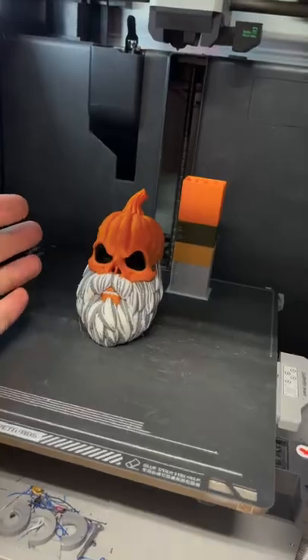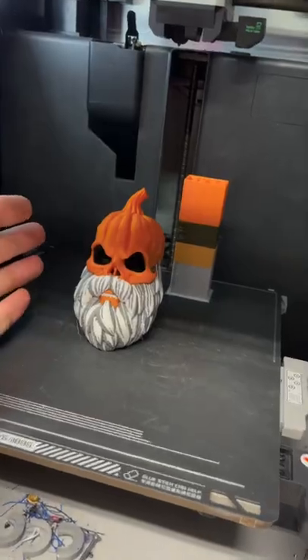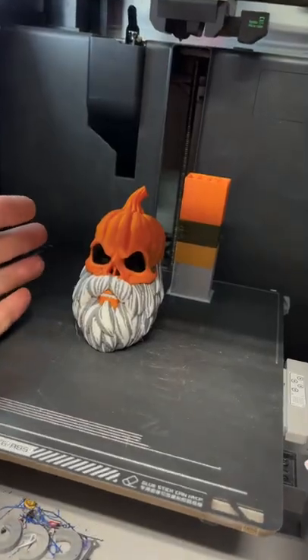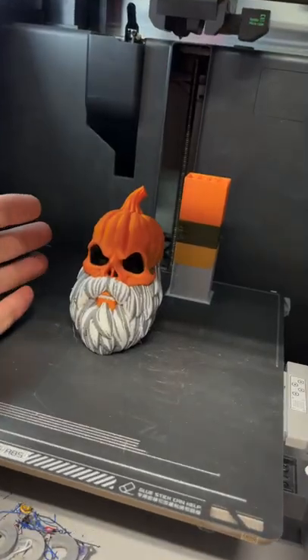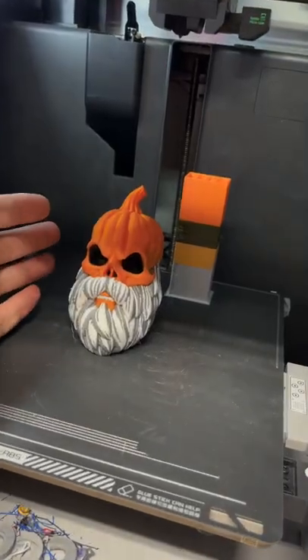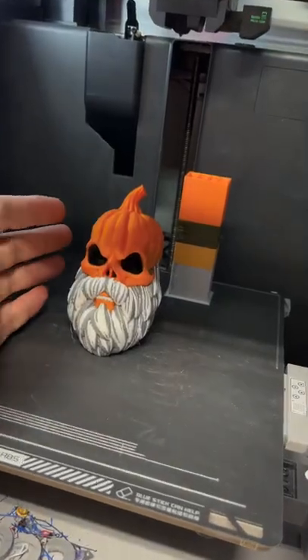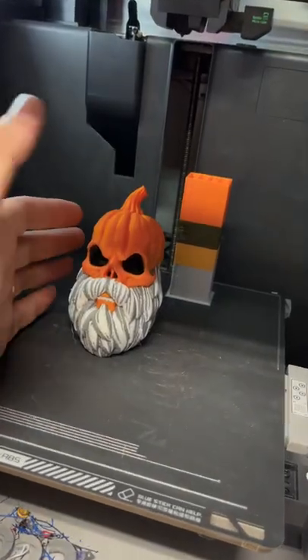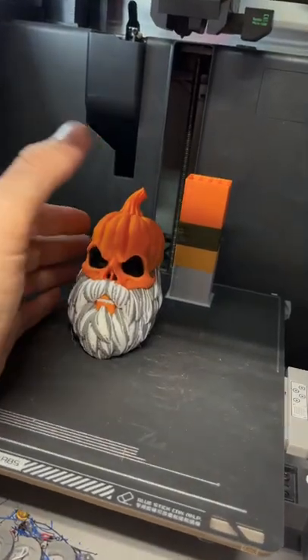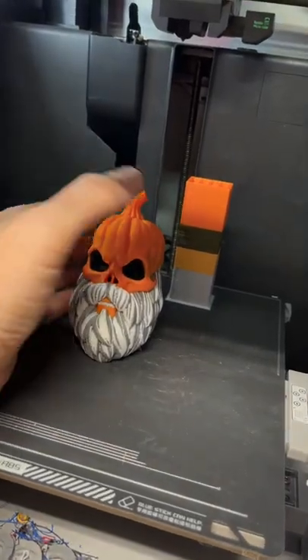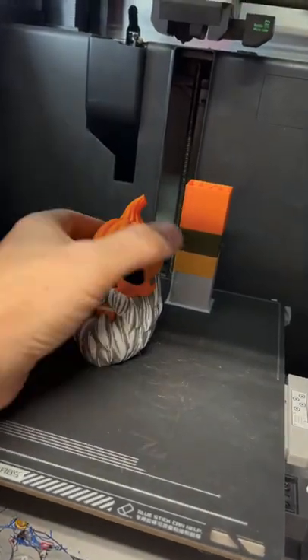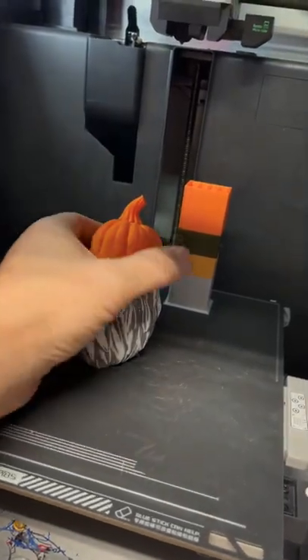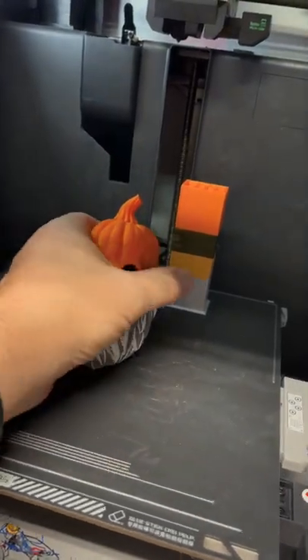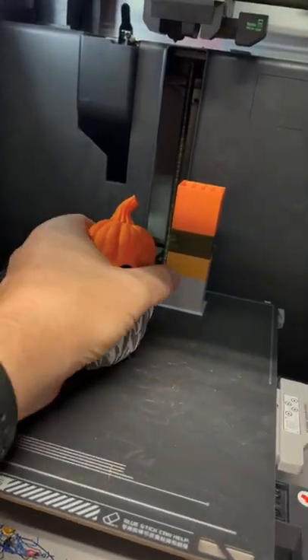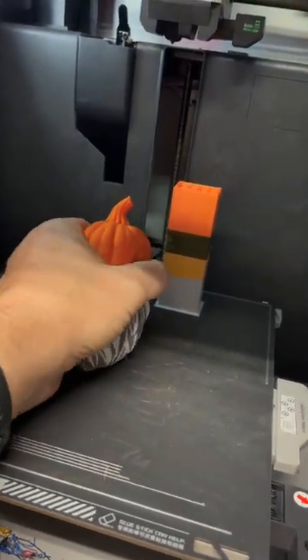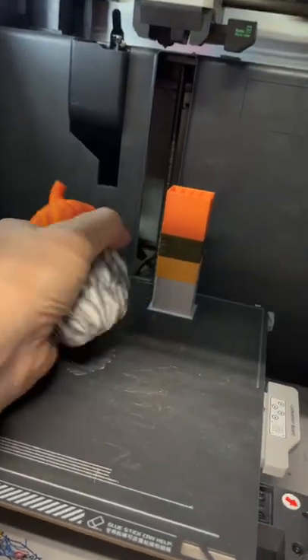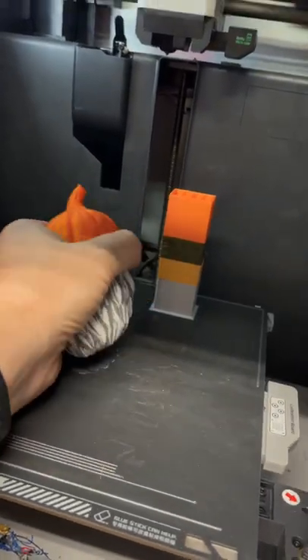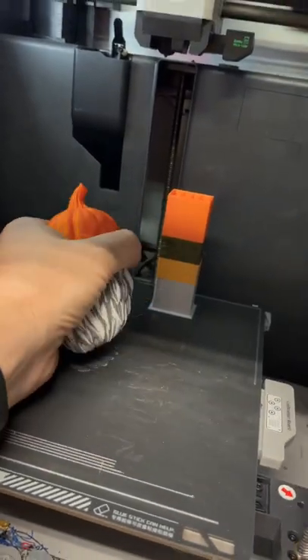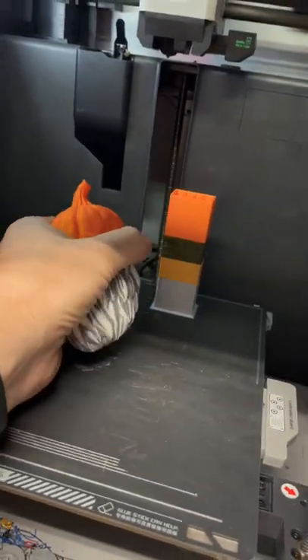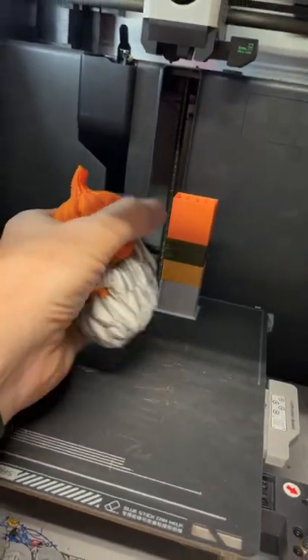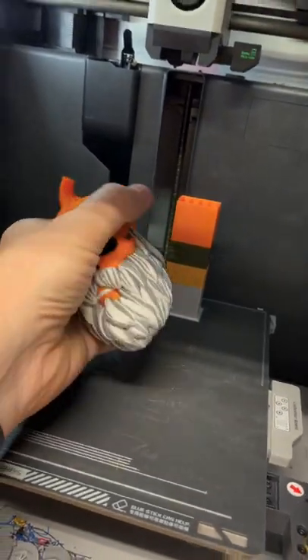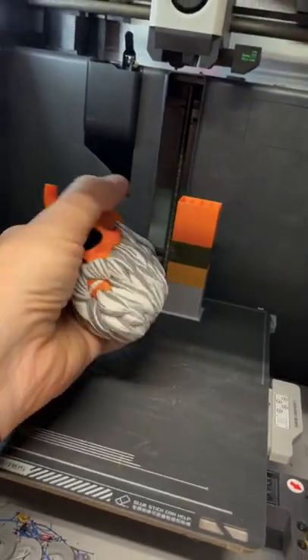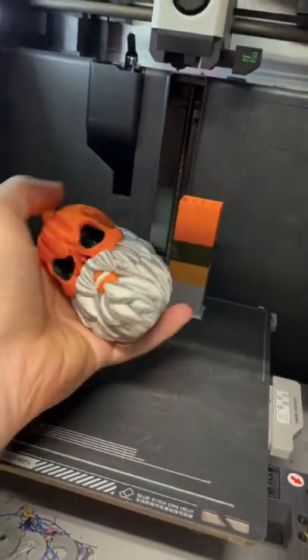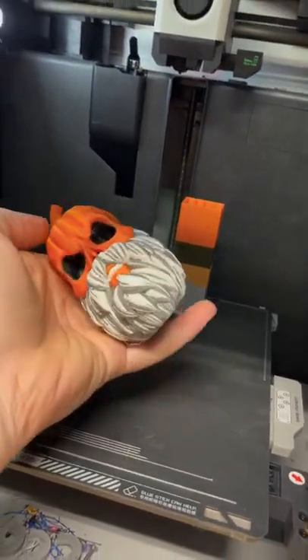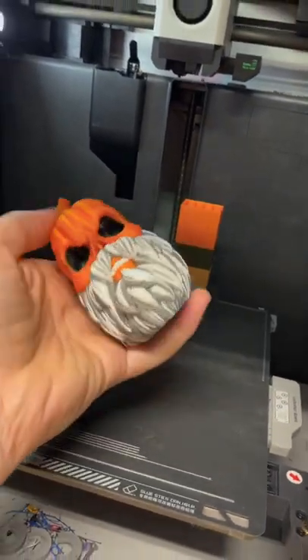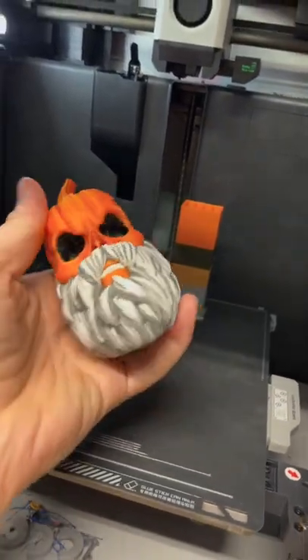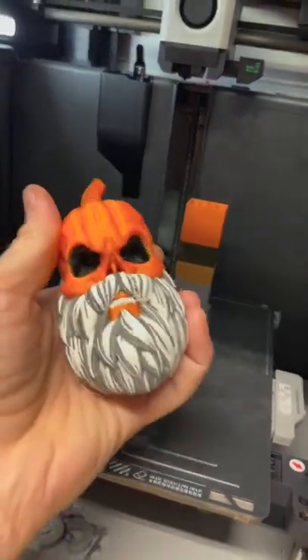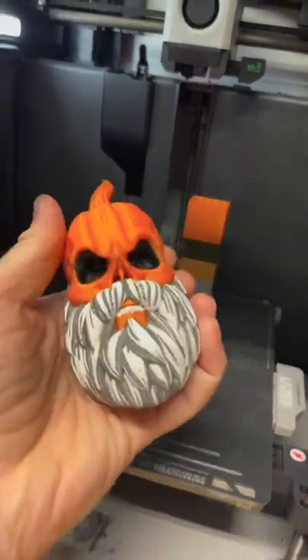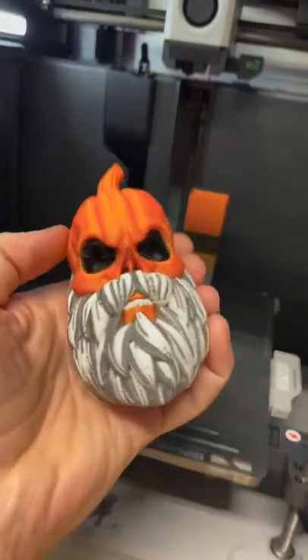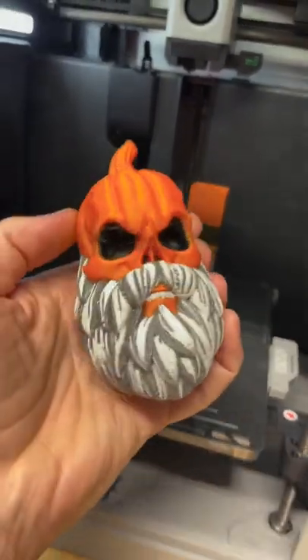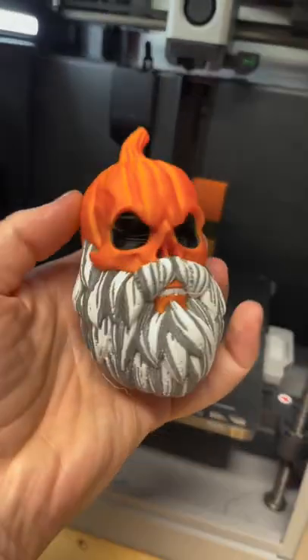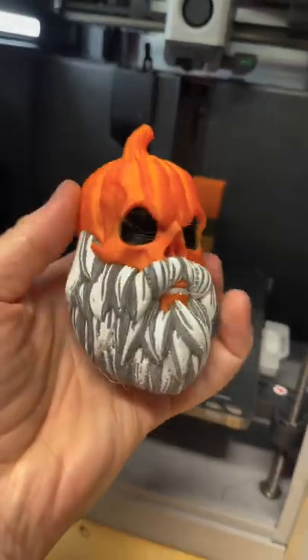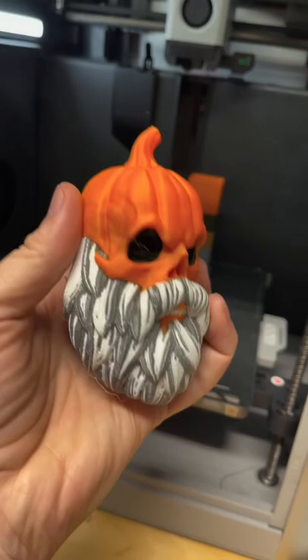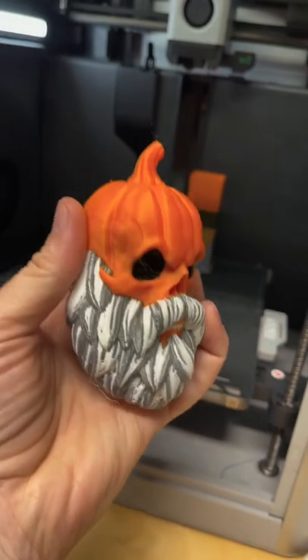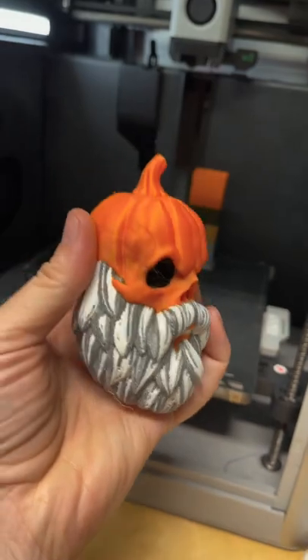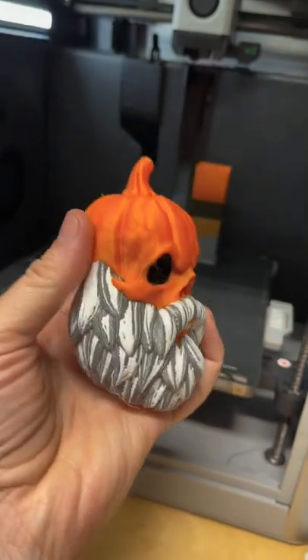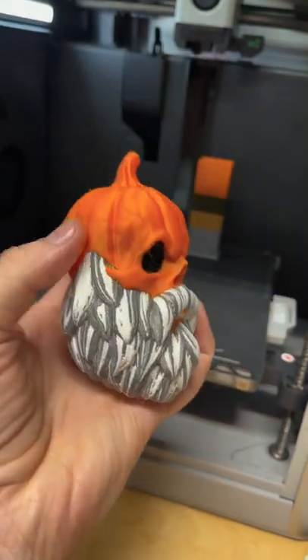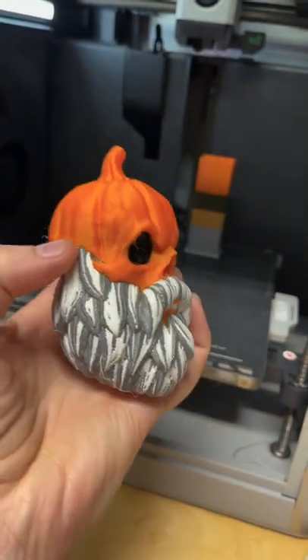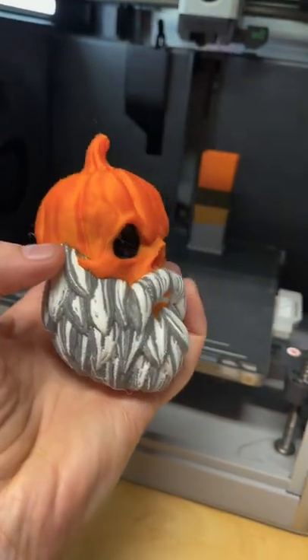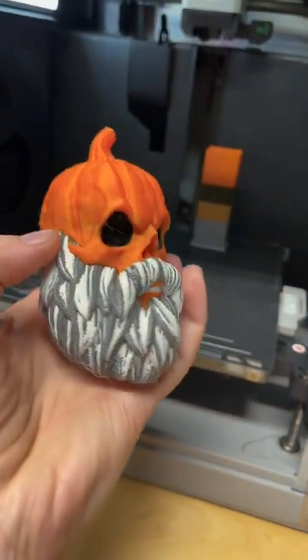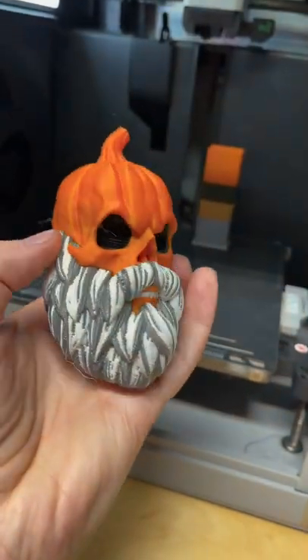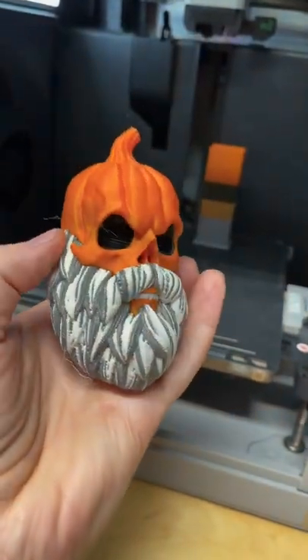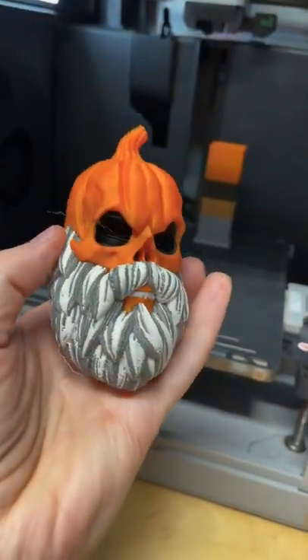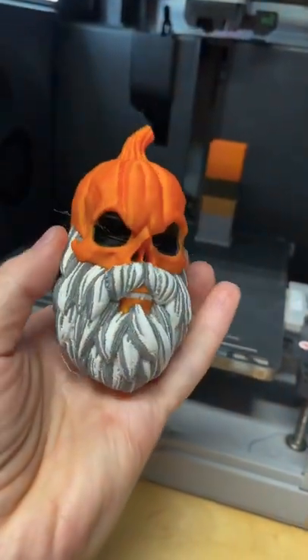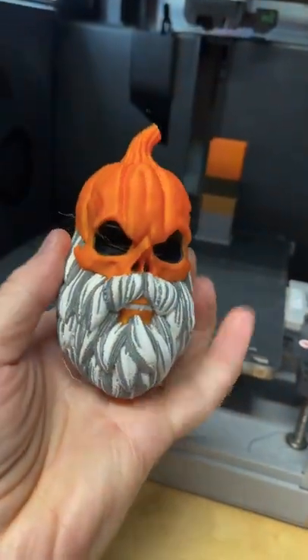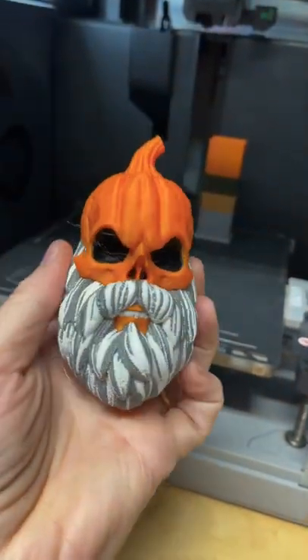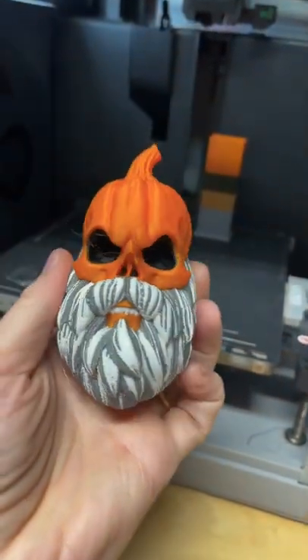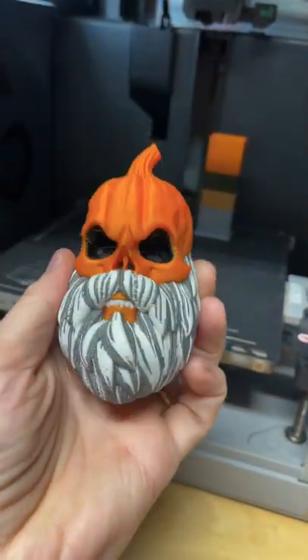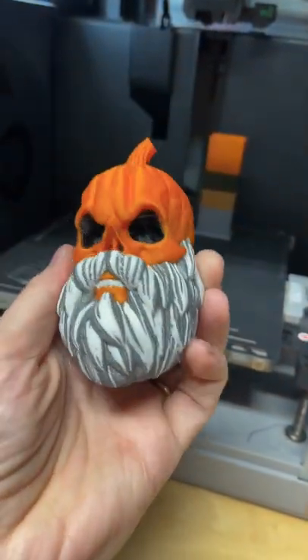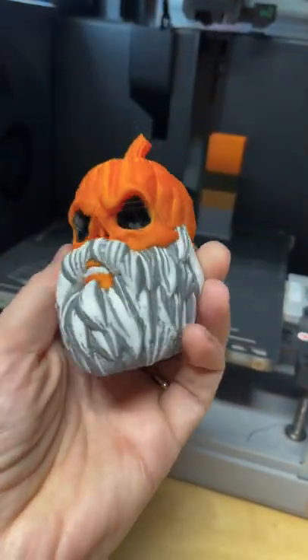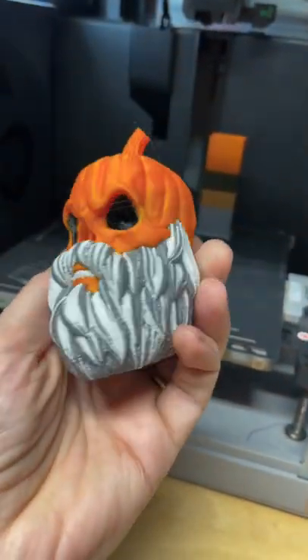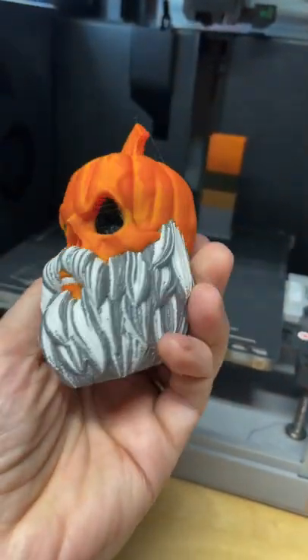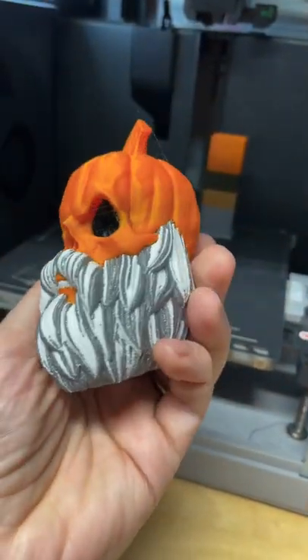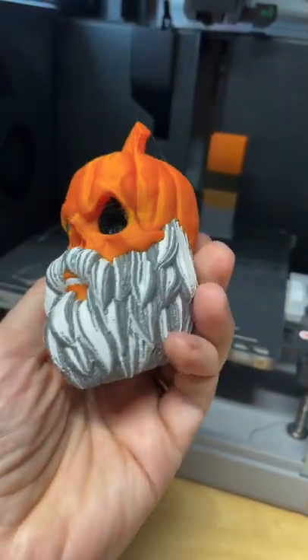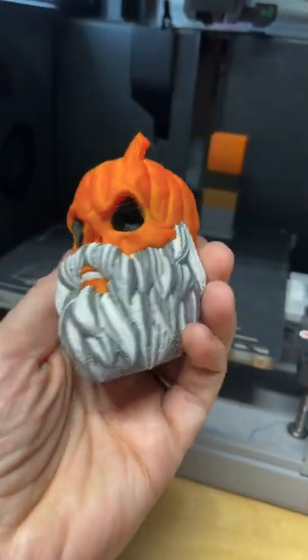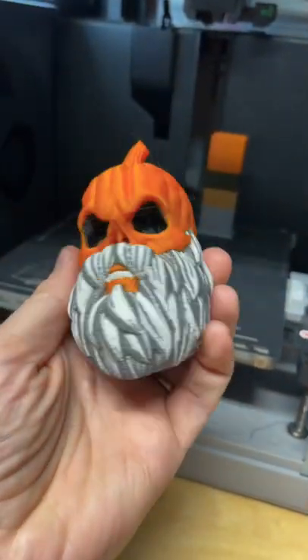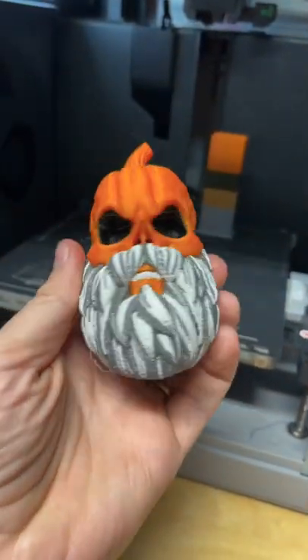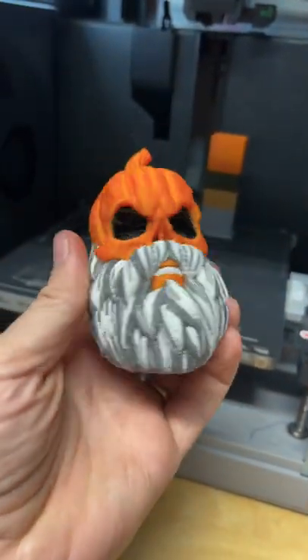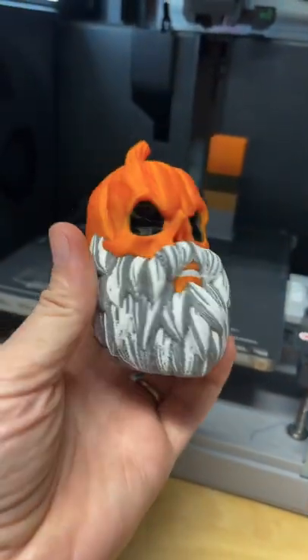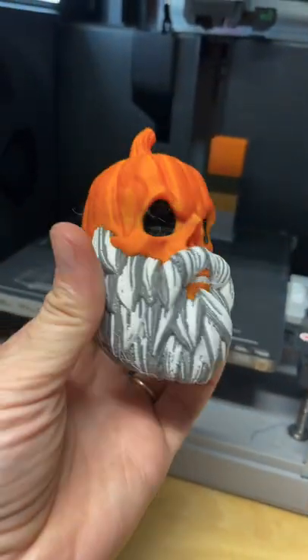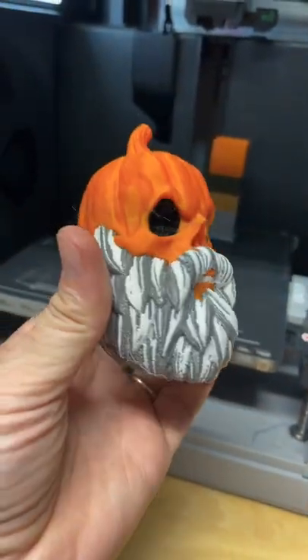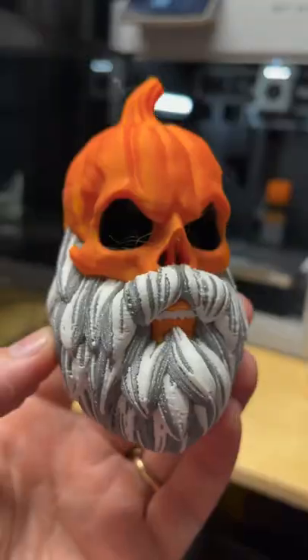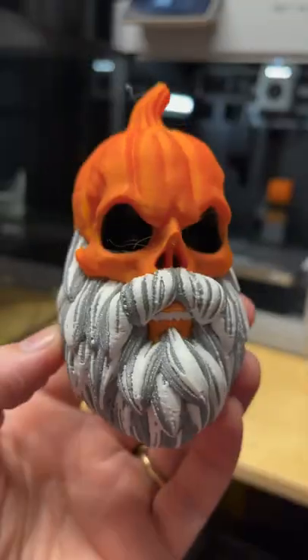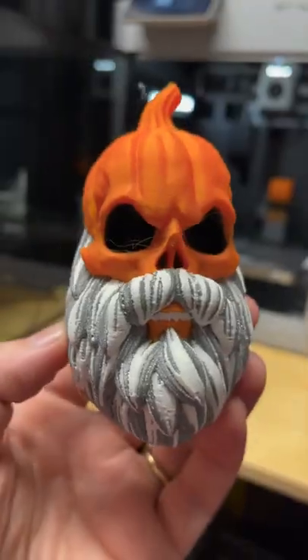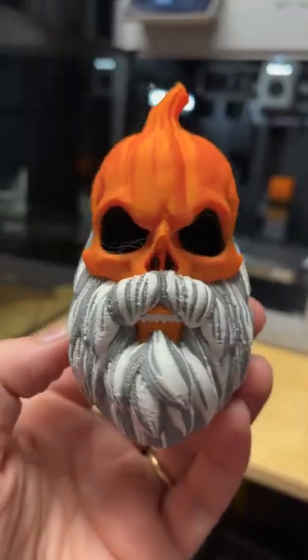Three, two, one. Oh, yes. Yes, look at that. Here it is.